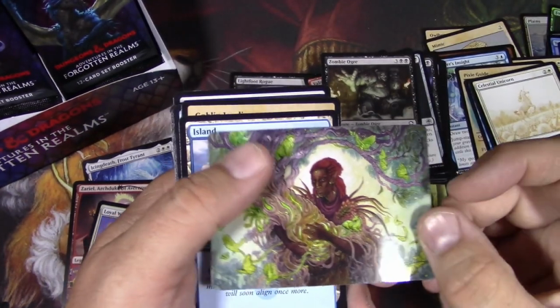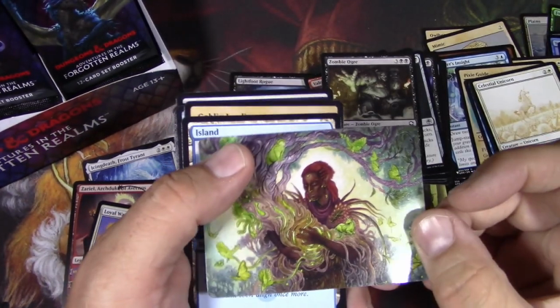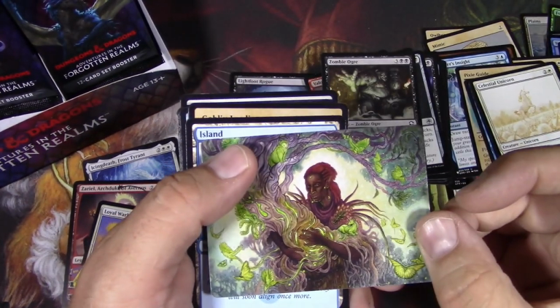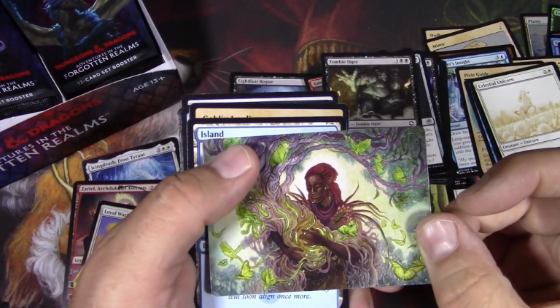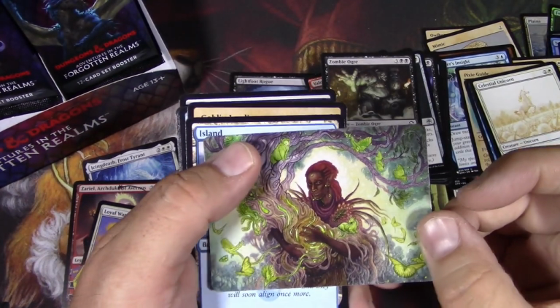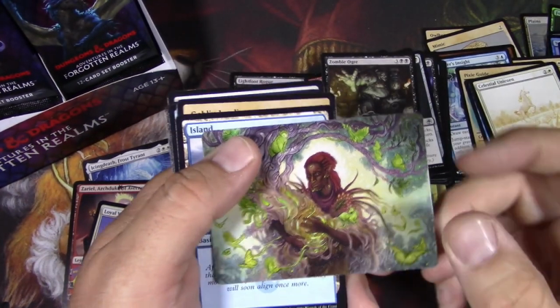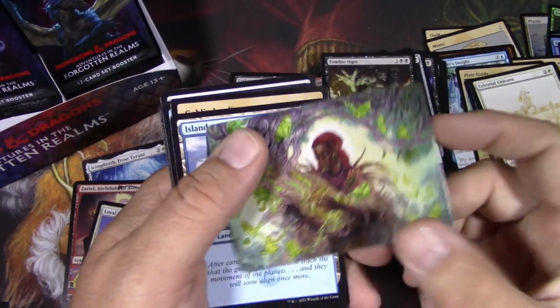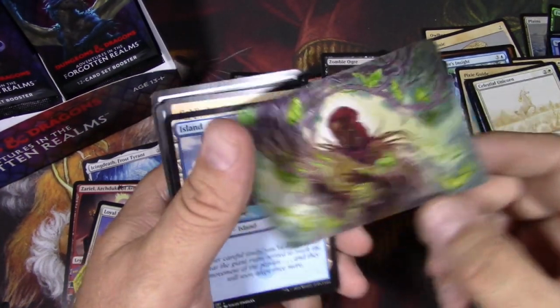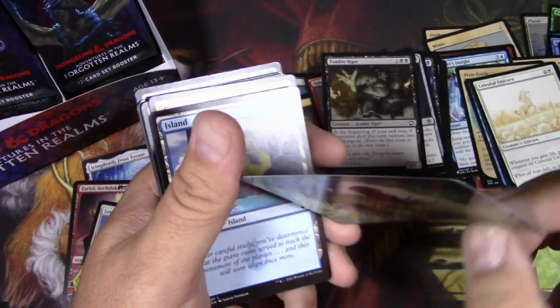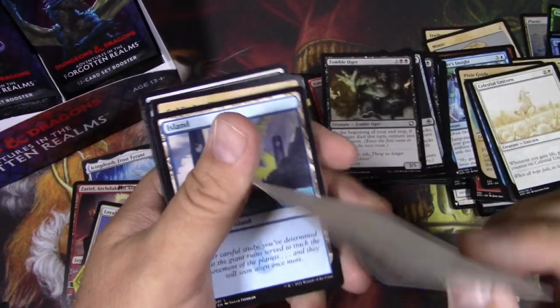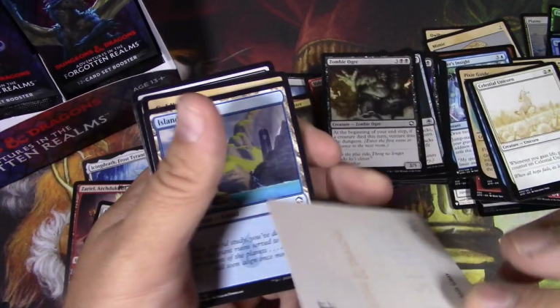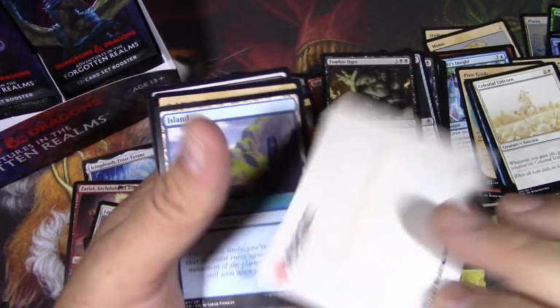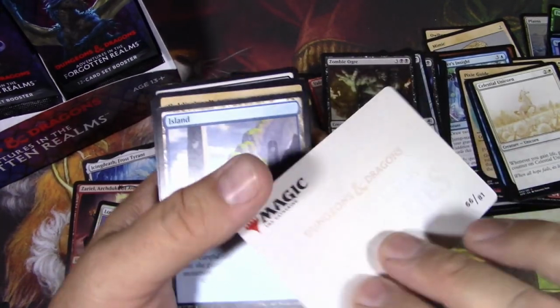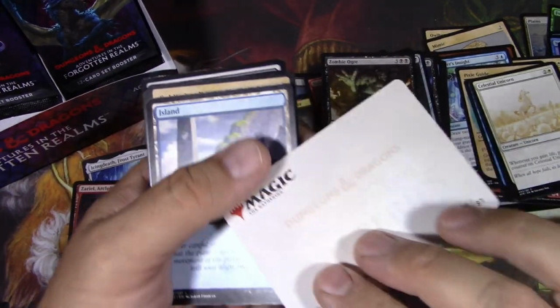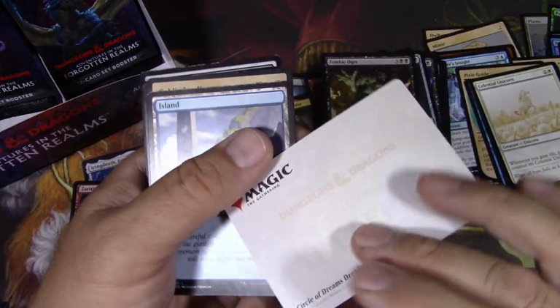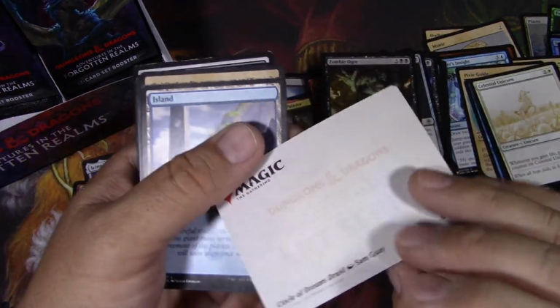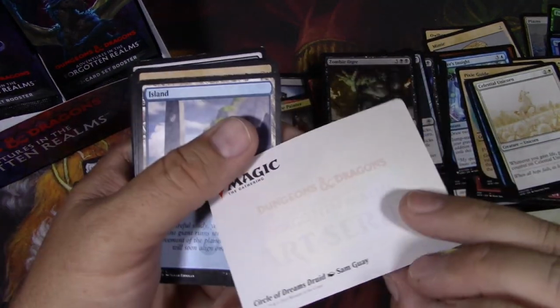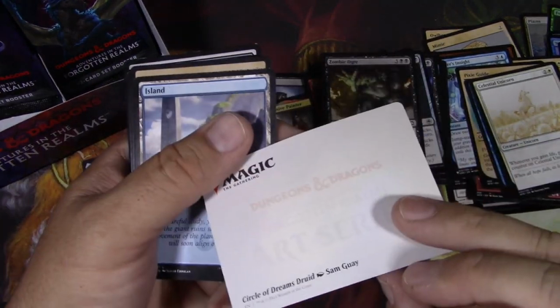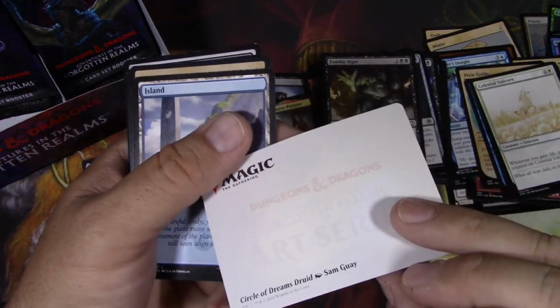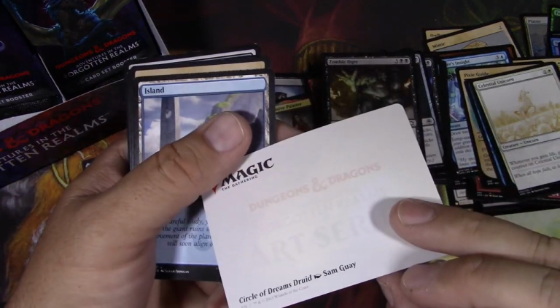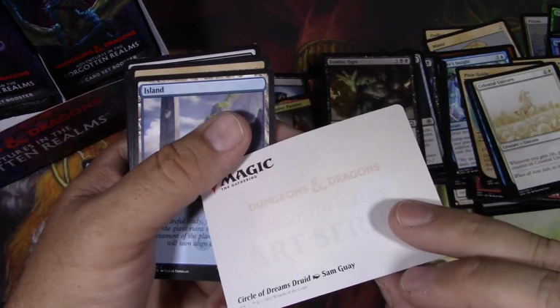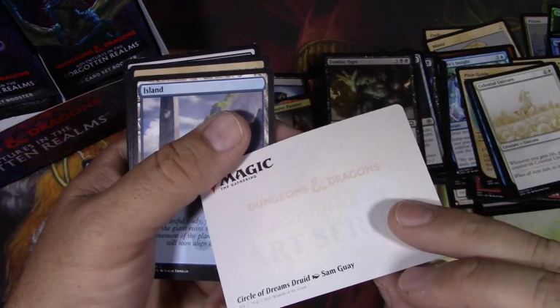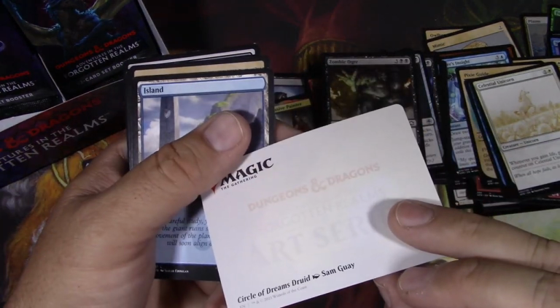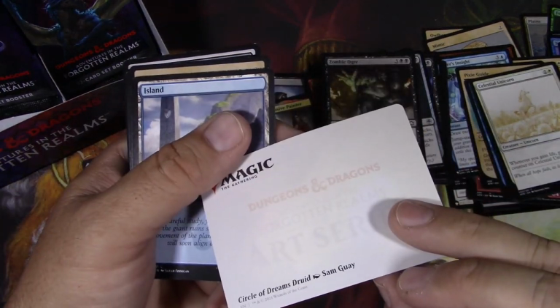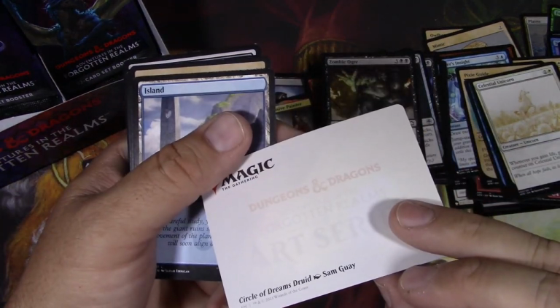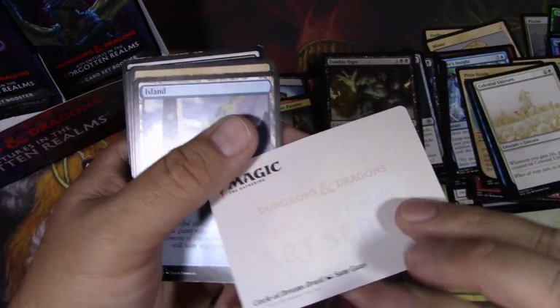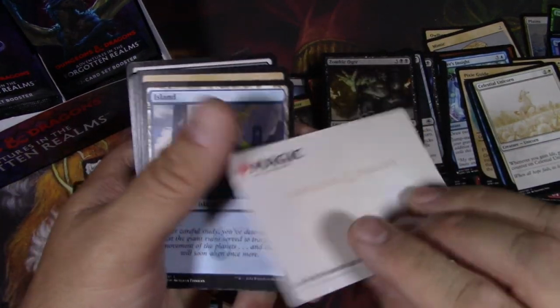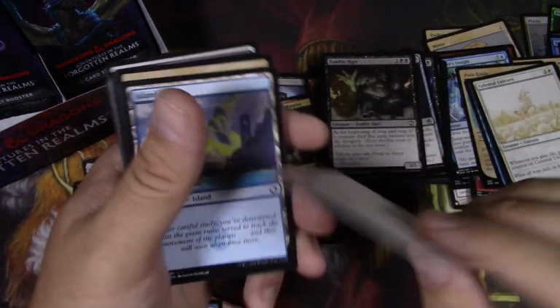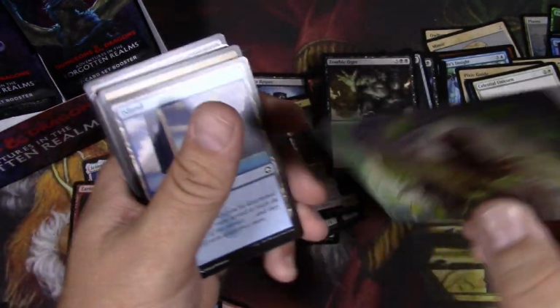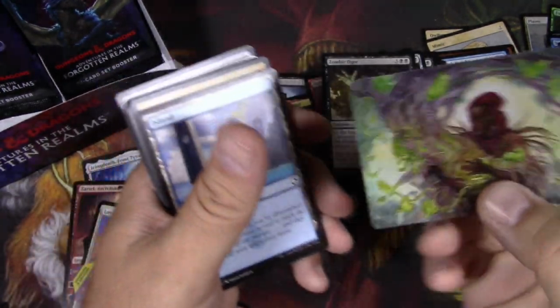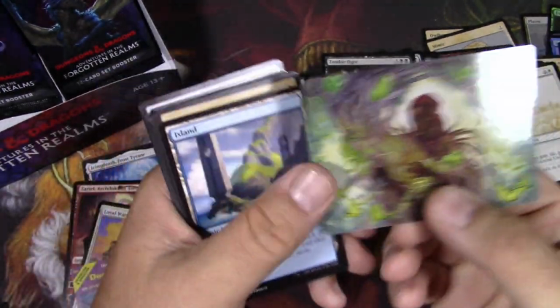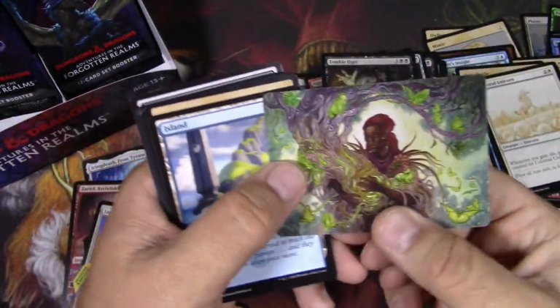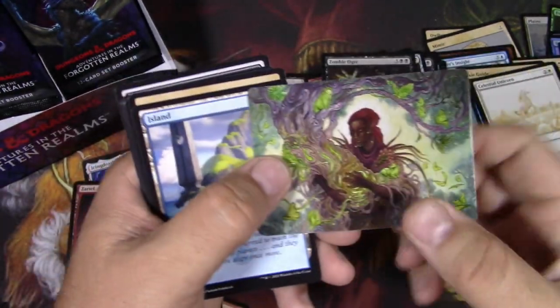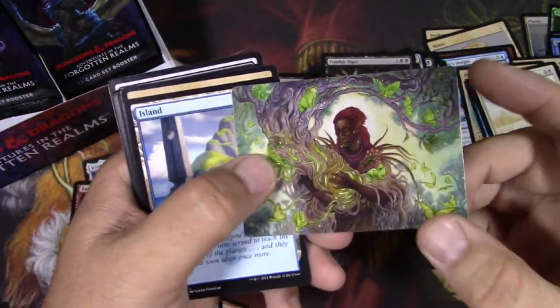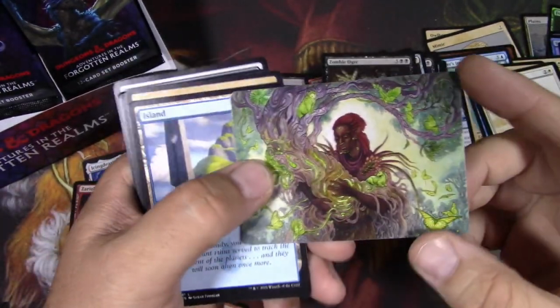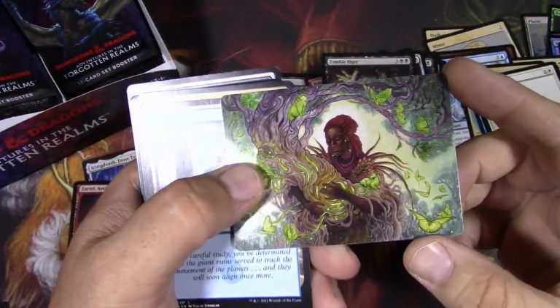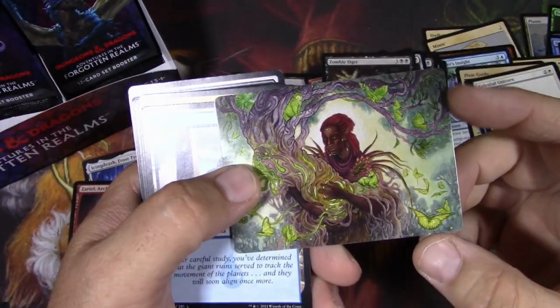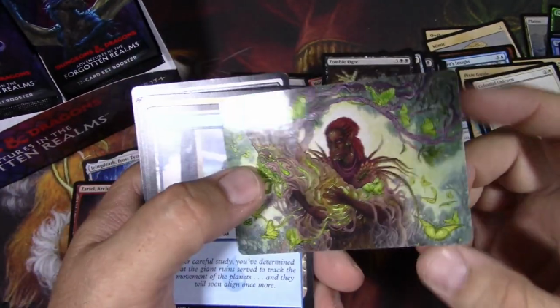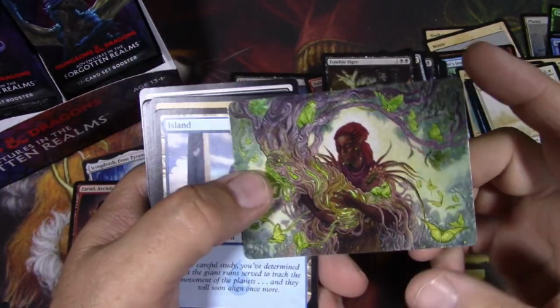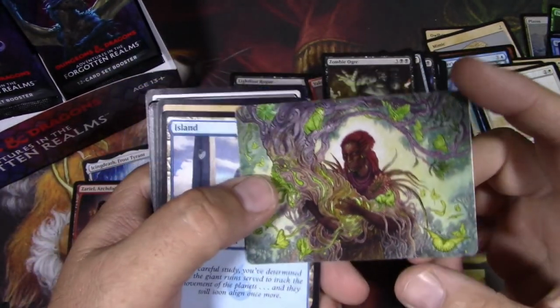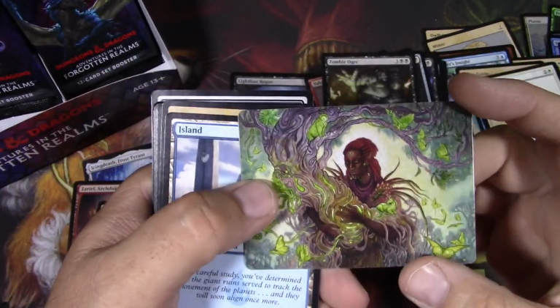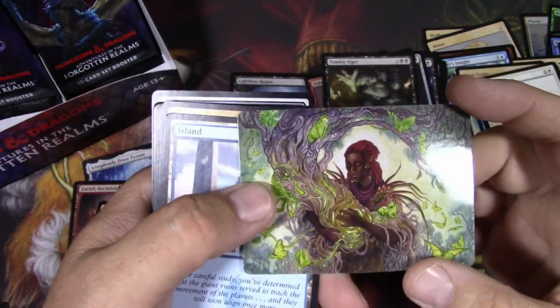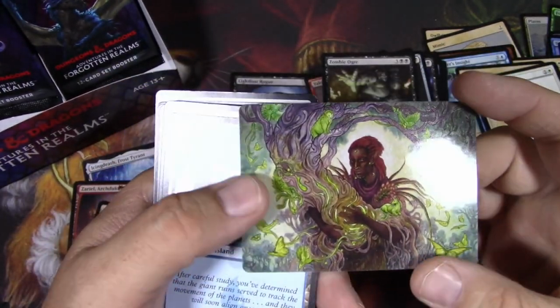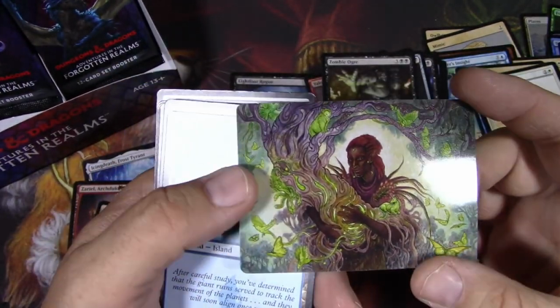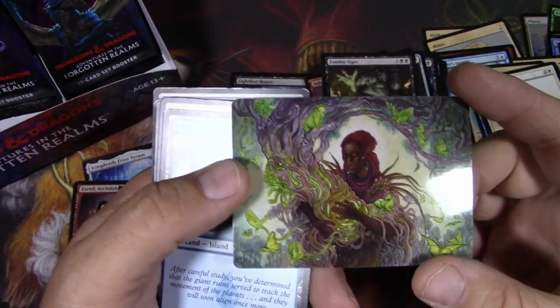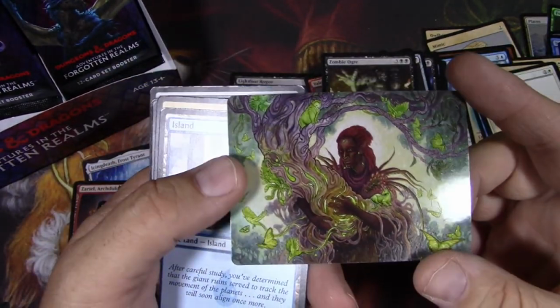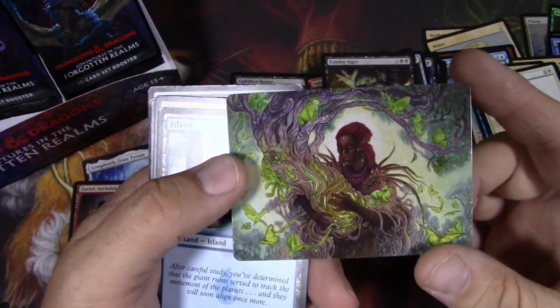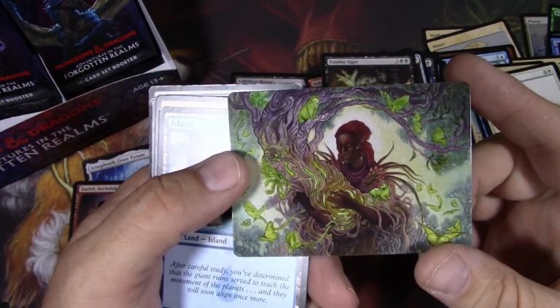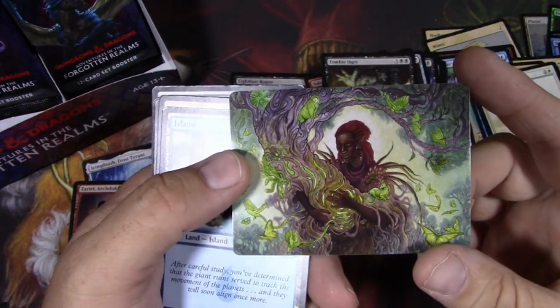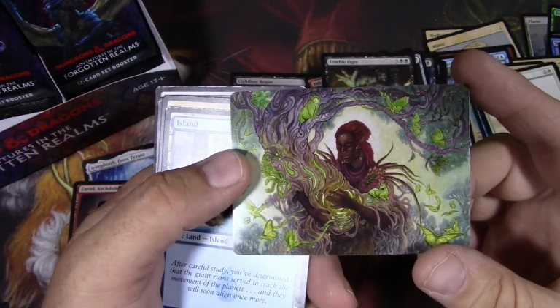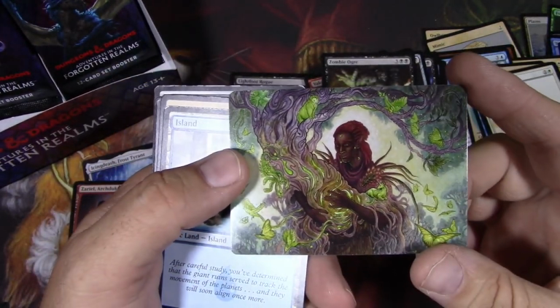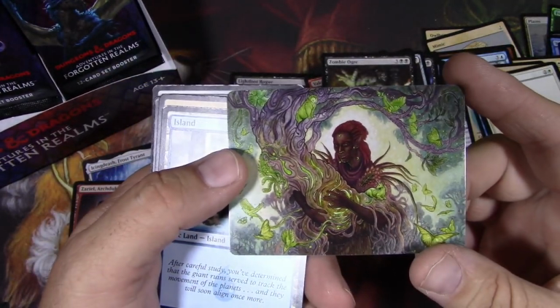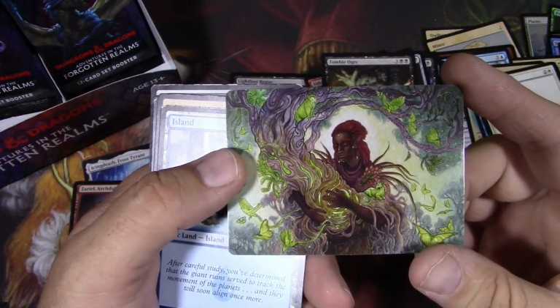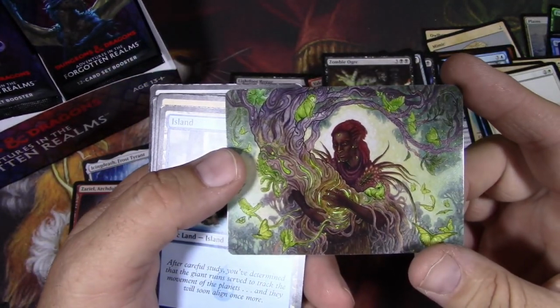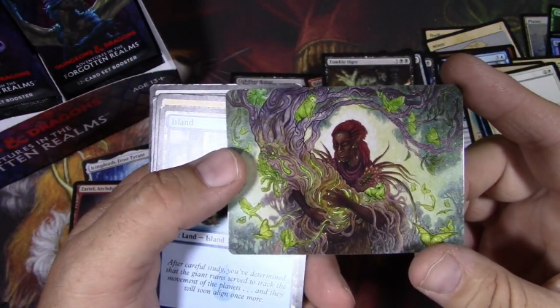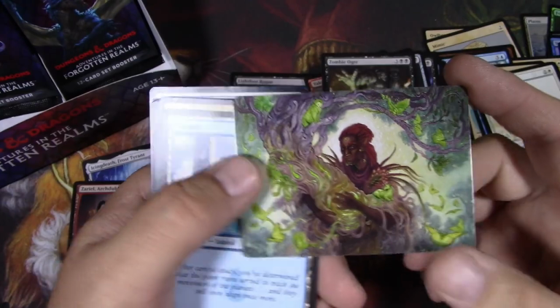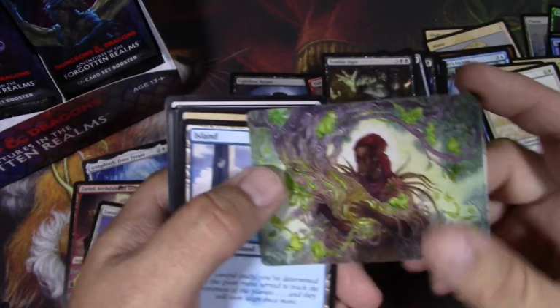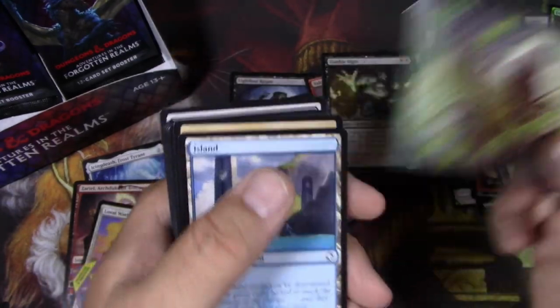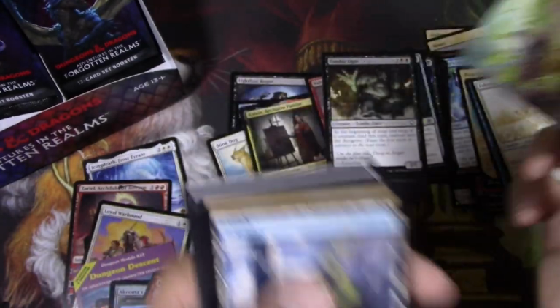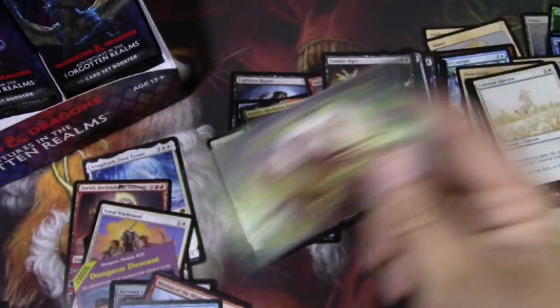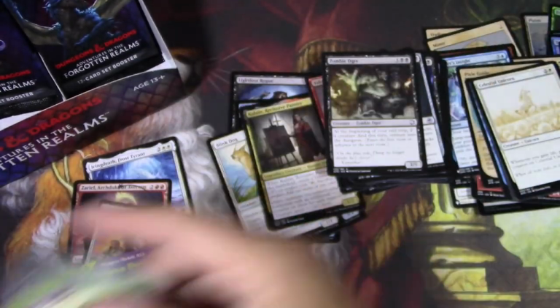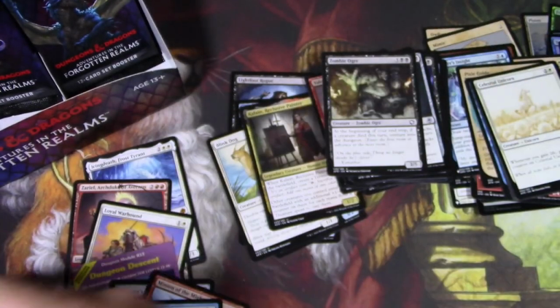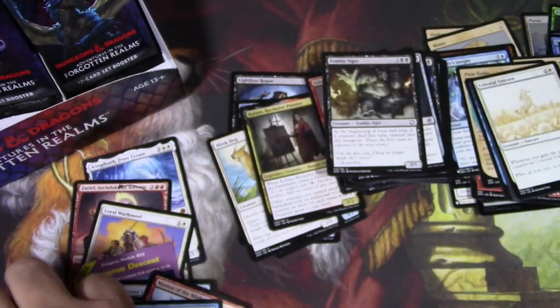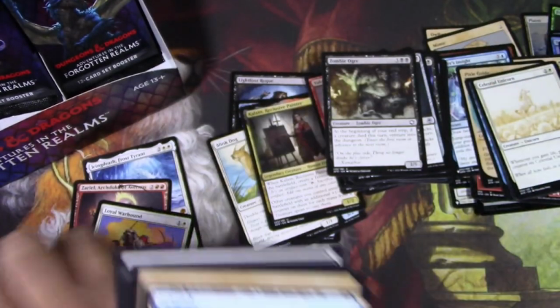It's the Circle of Dreams Druid — basically a Gaea's Cradle on a stick right there.